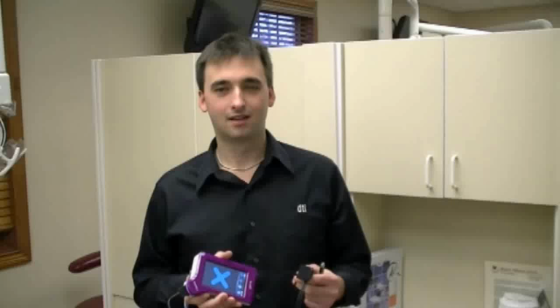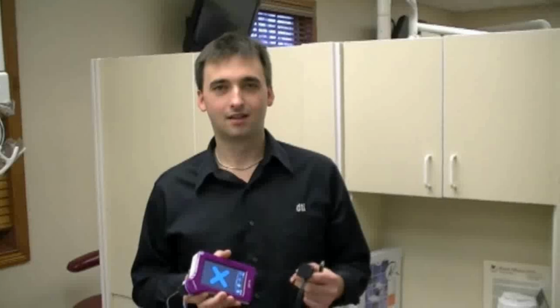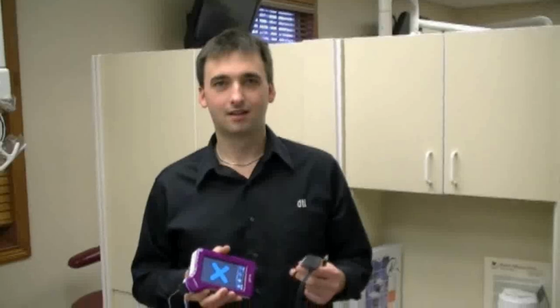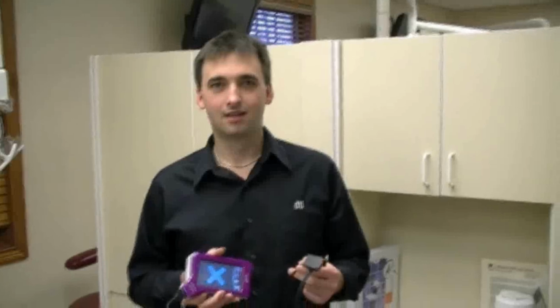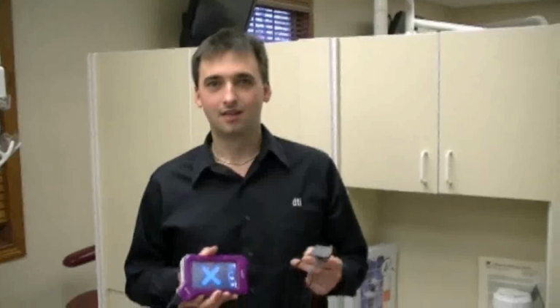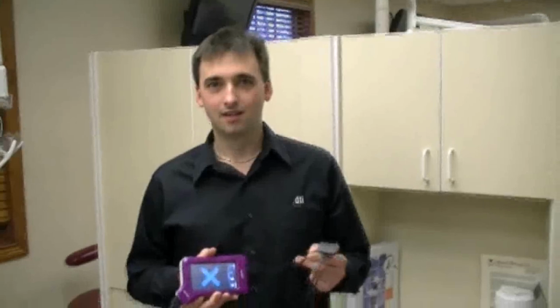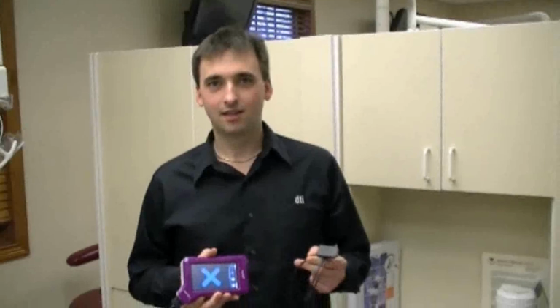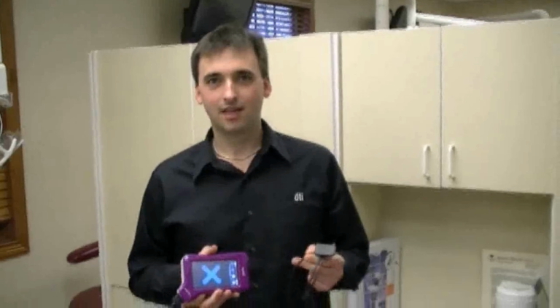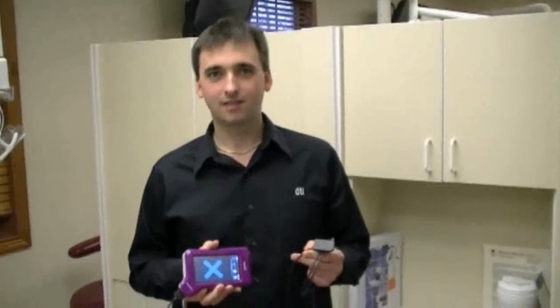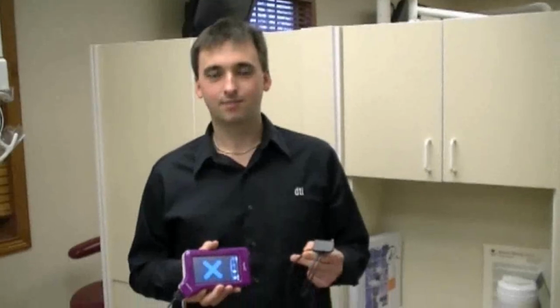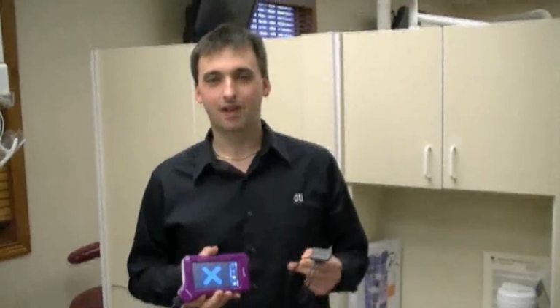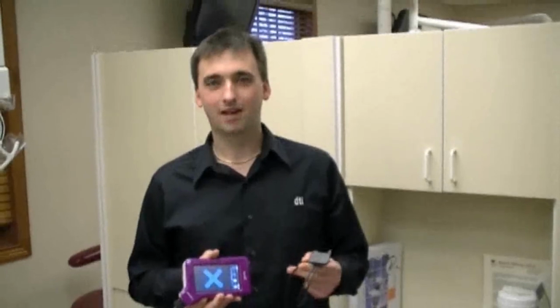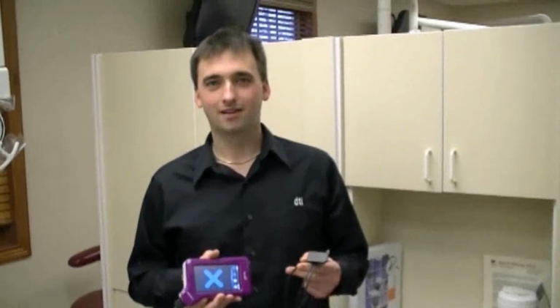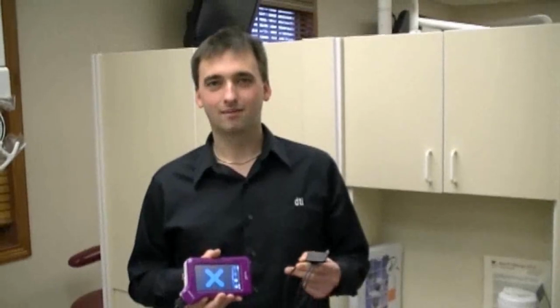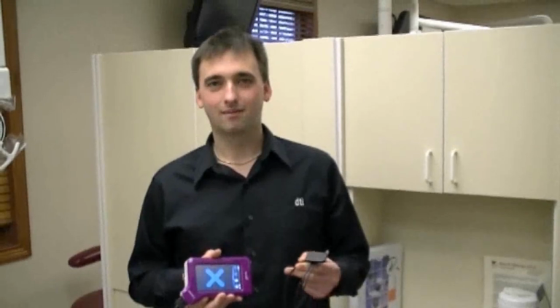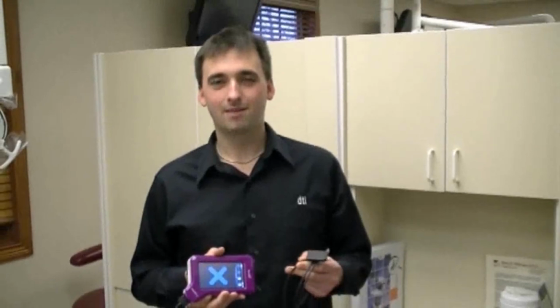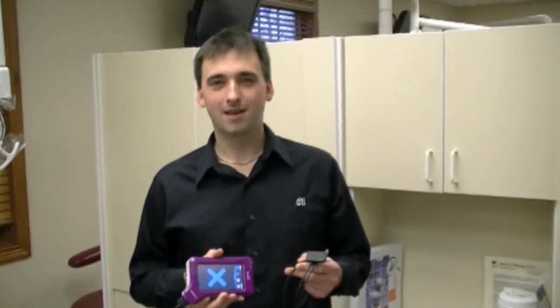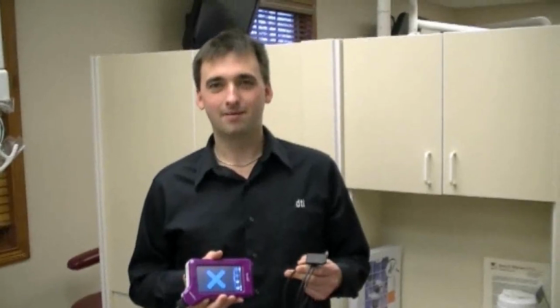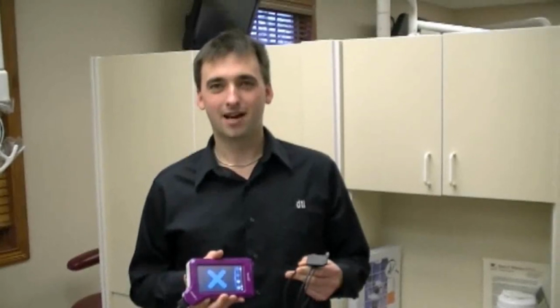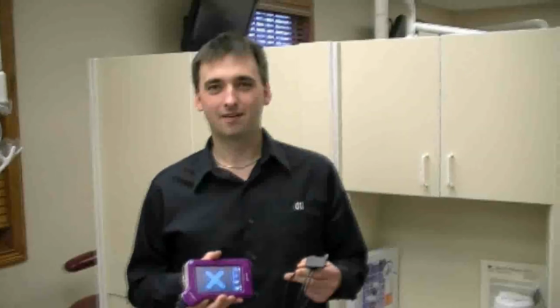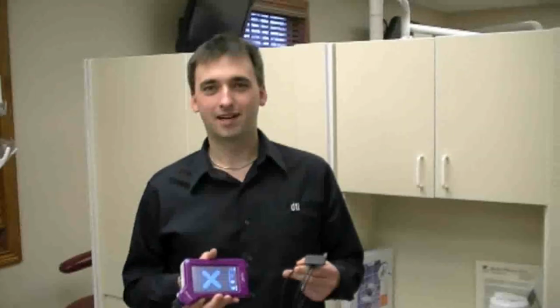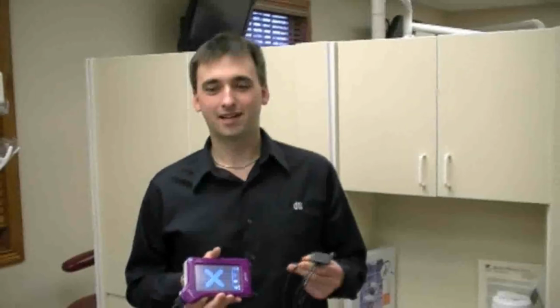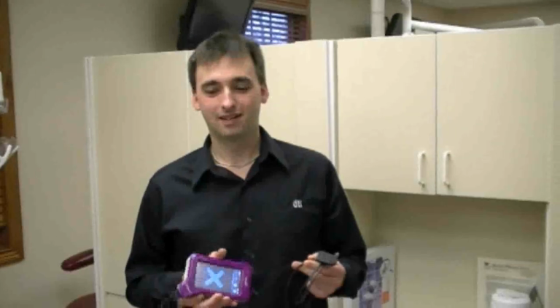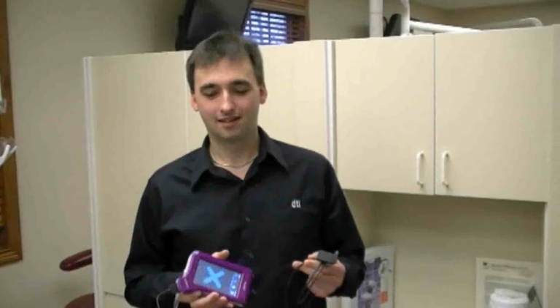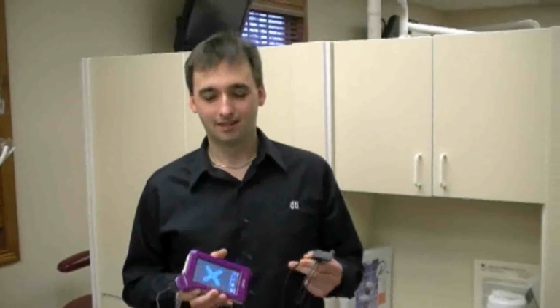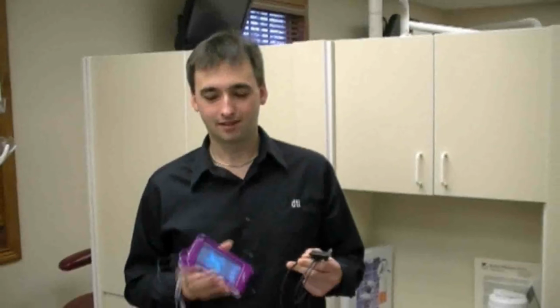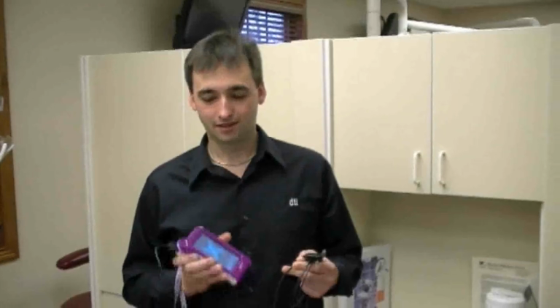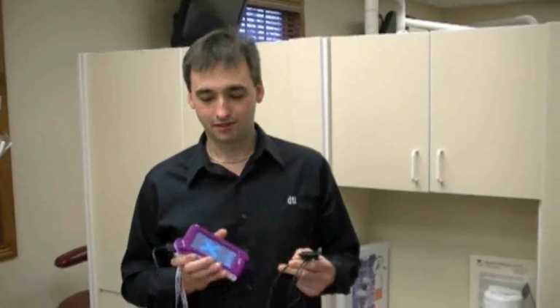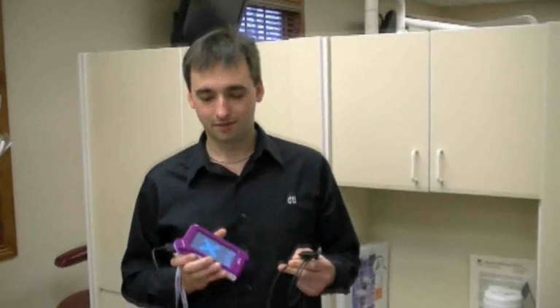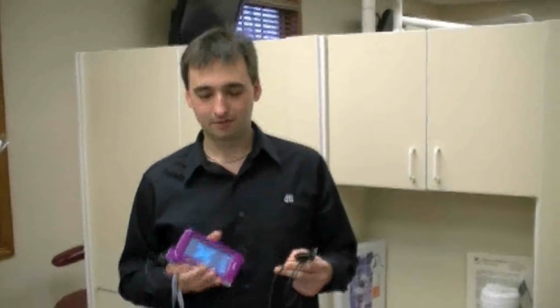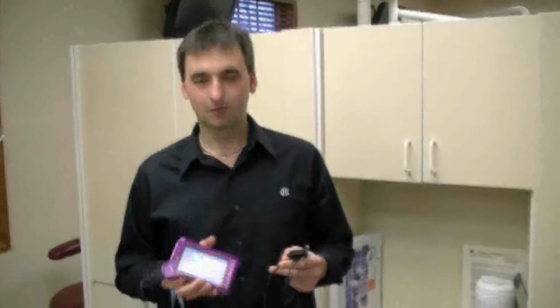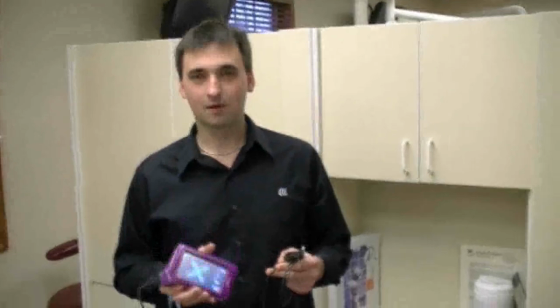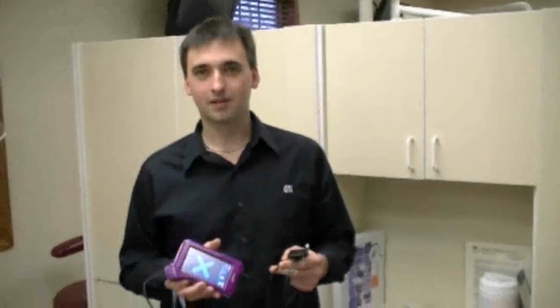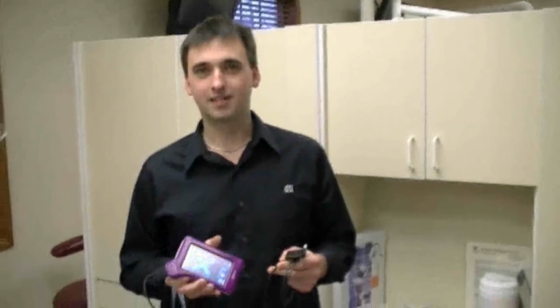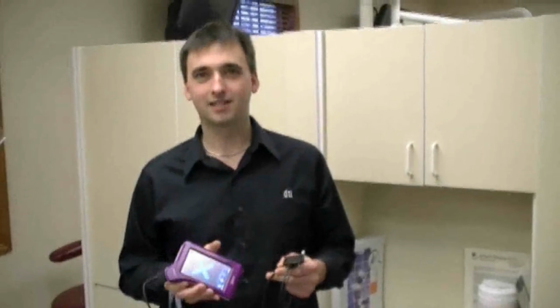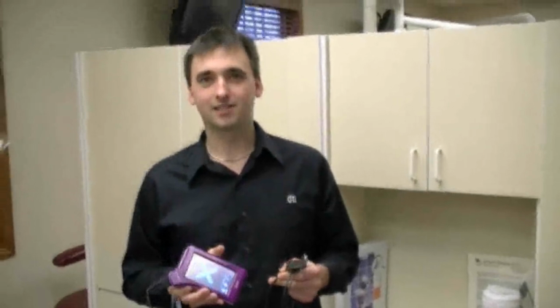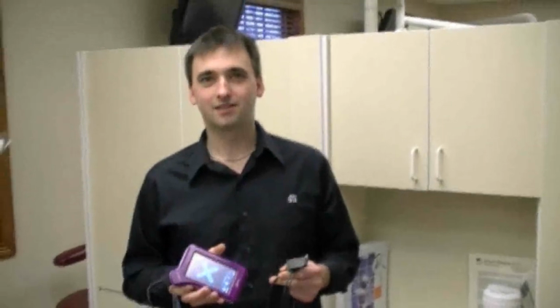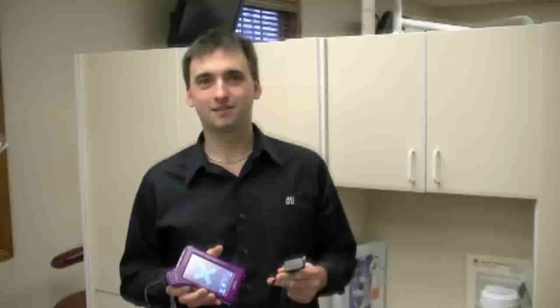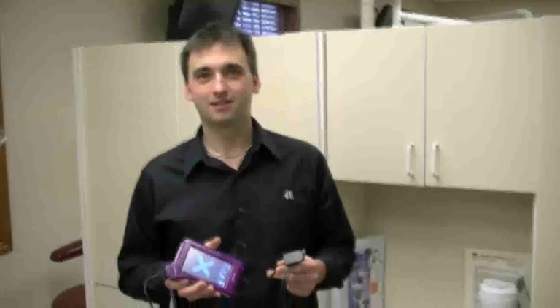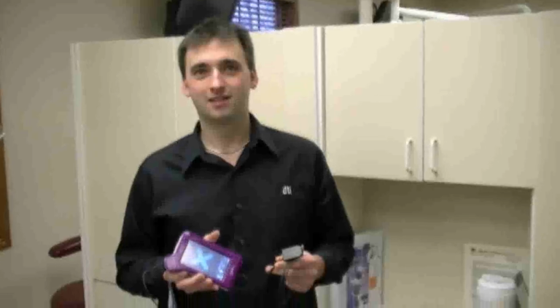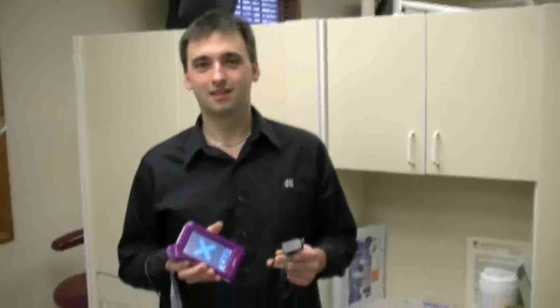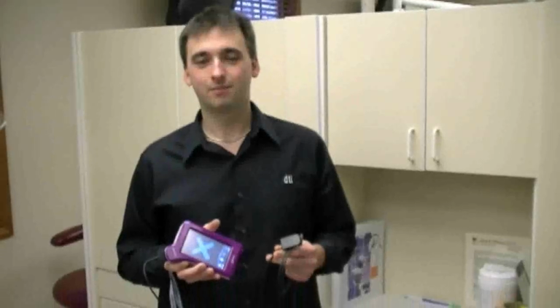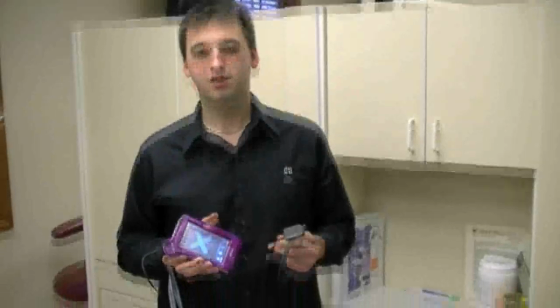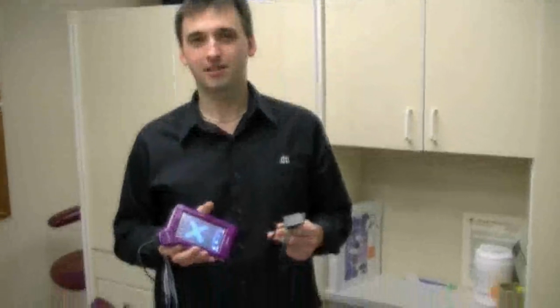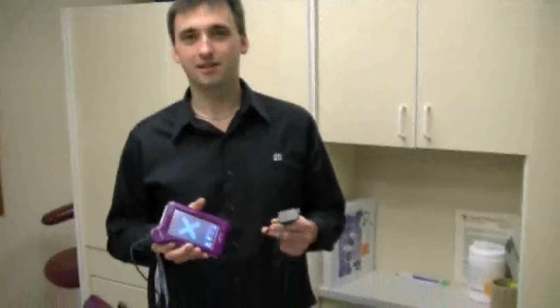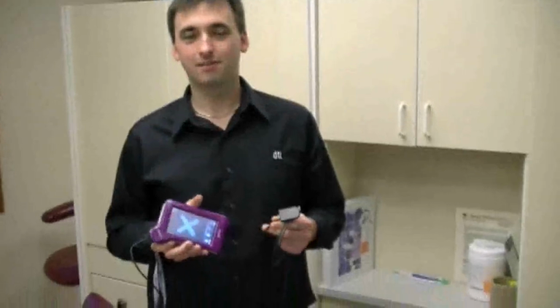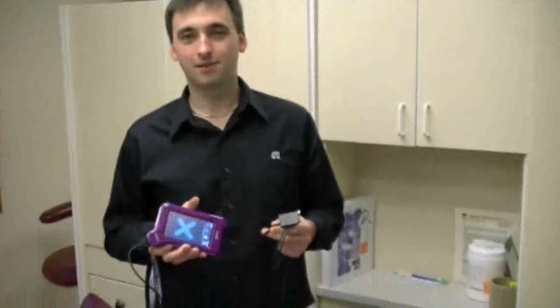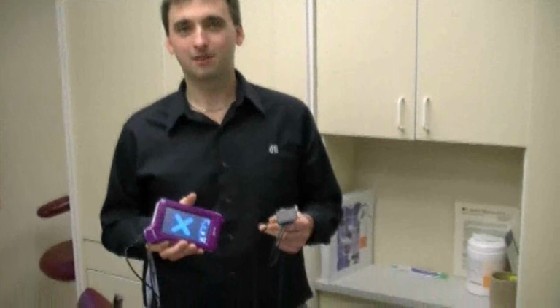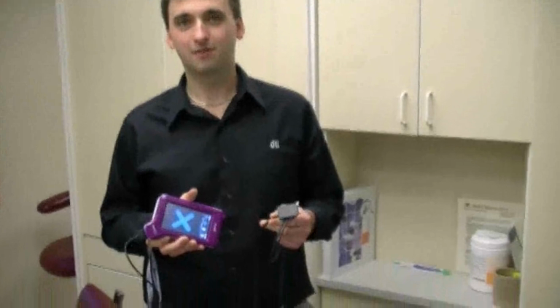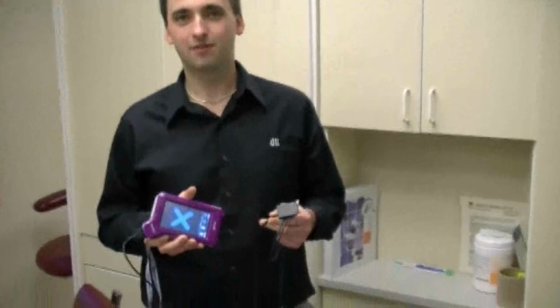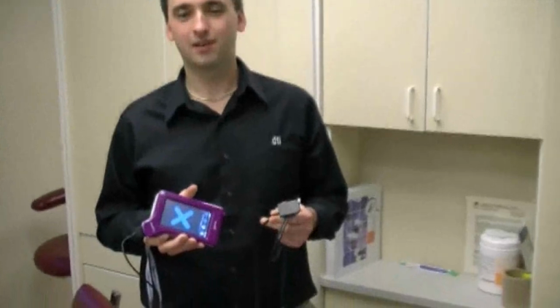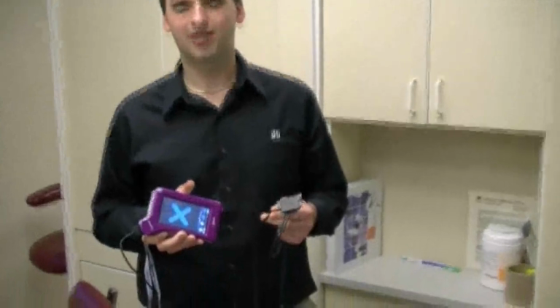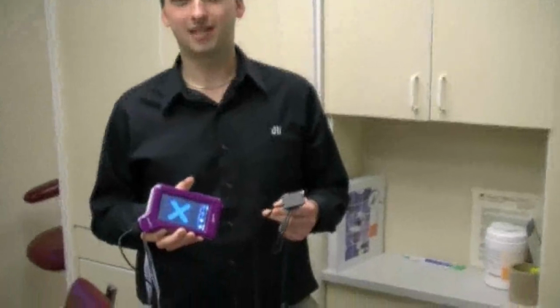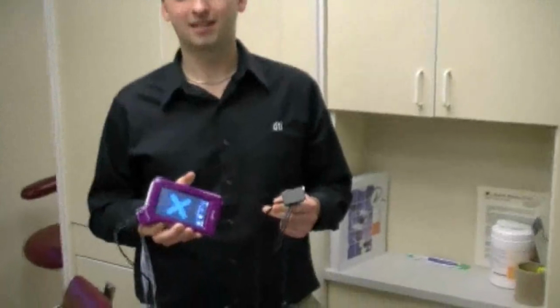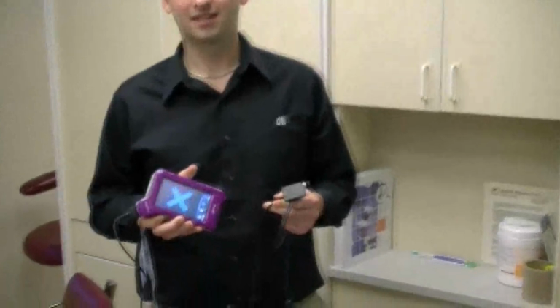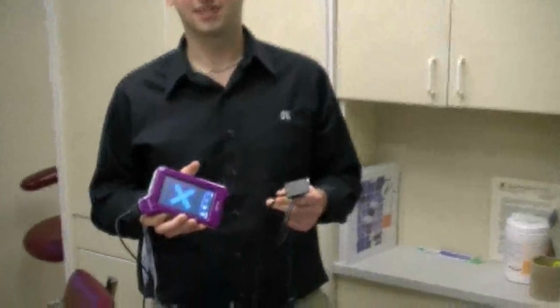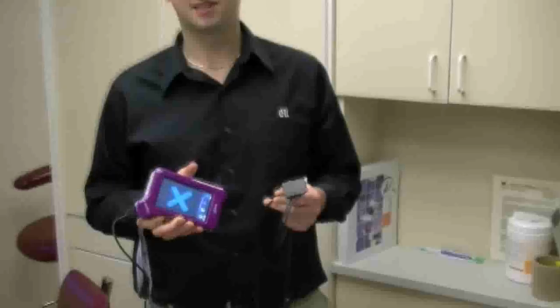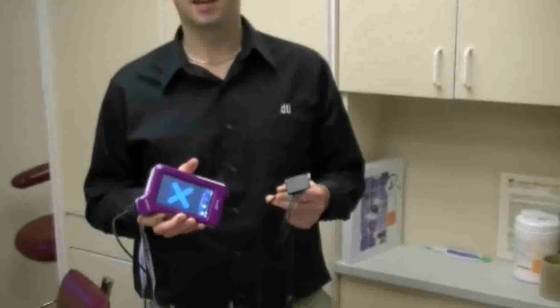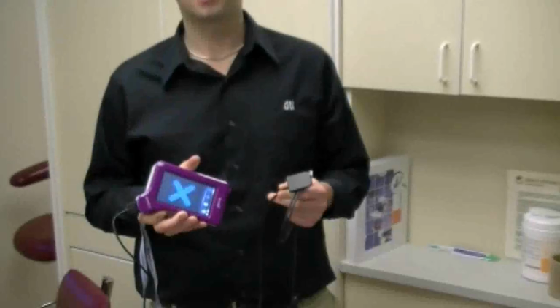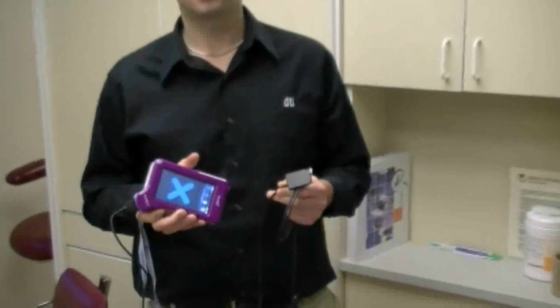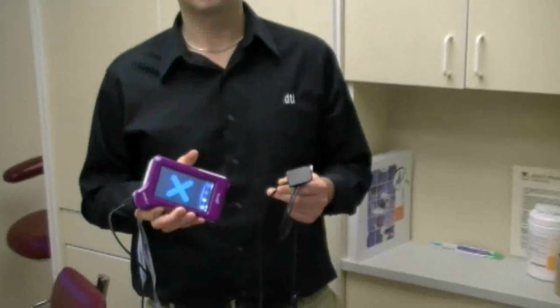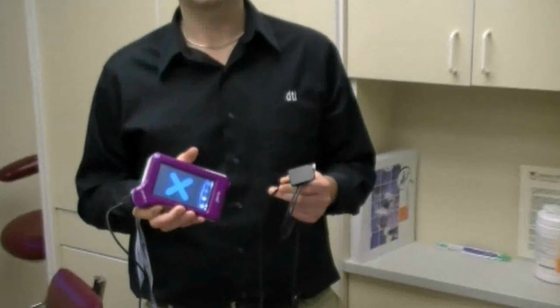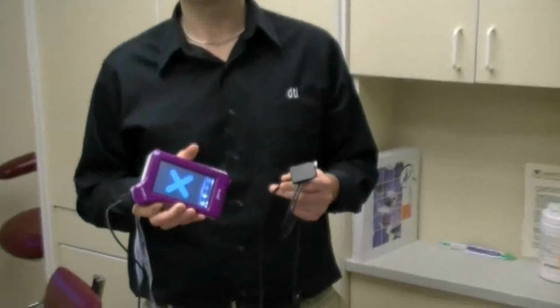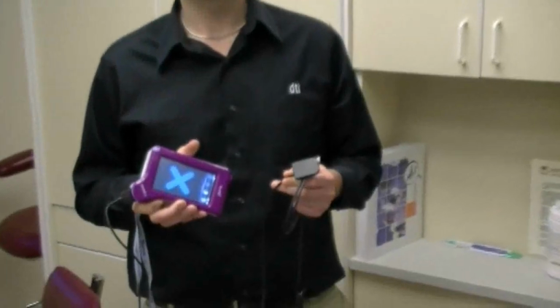The X-Pod, made by MyRay, is a new totally digital, completely computer-free digital x-ray solution.